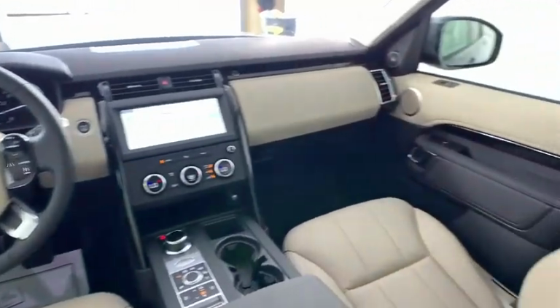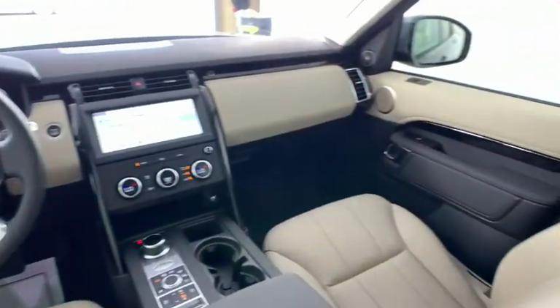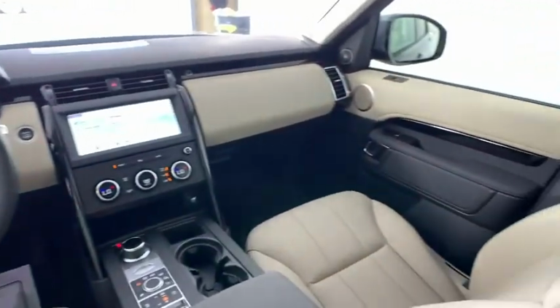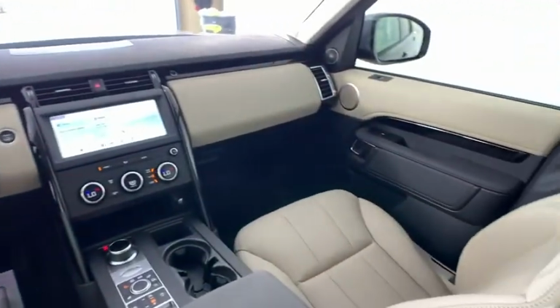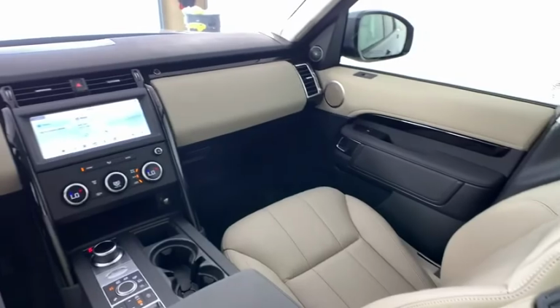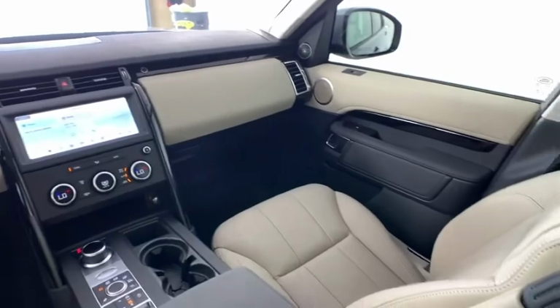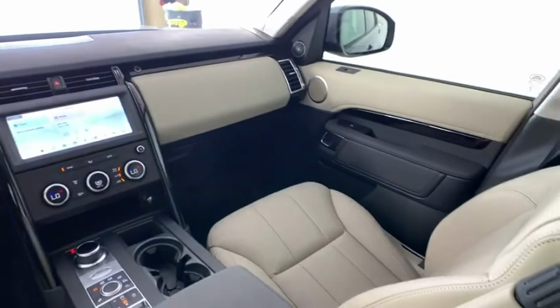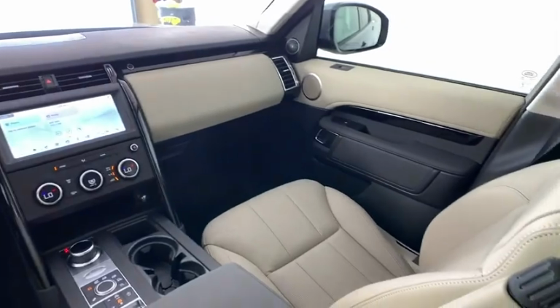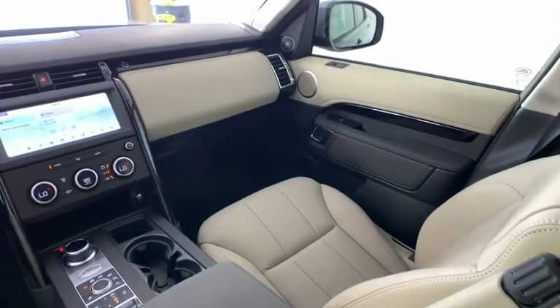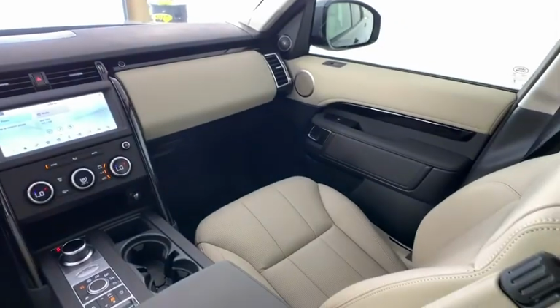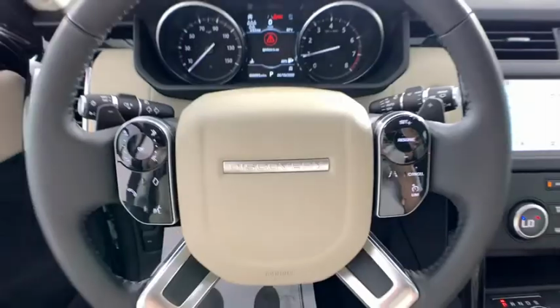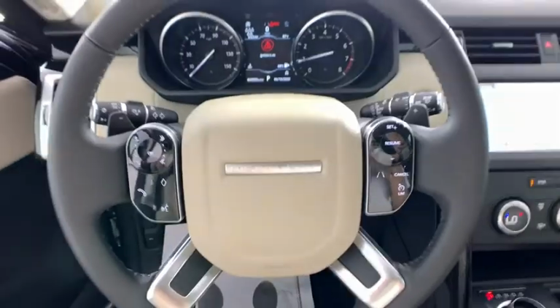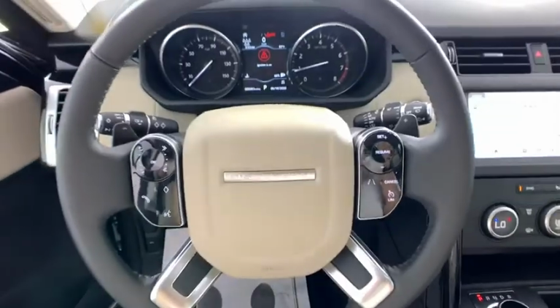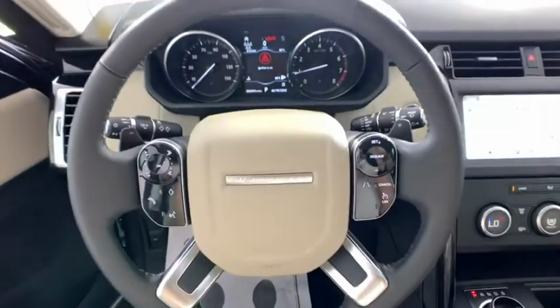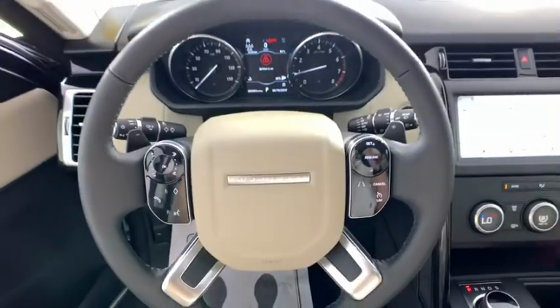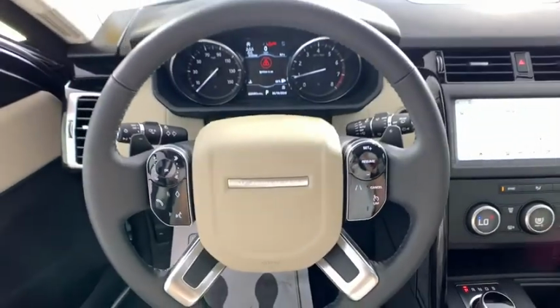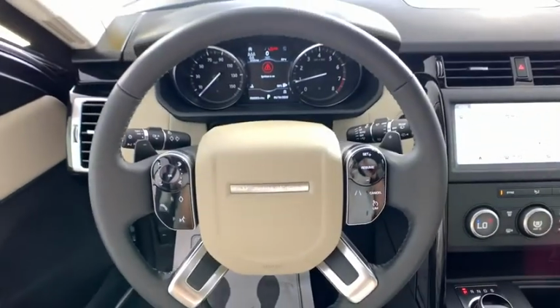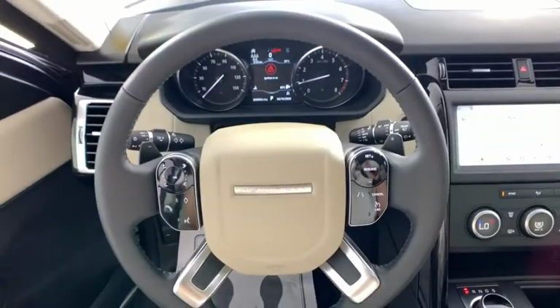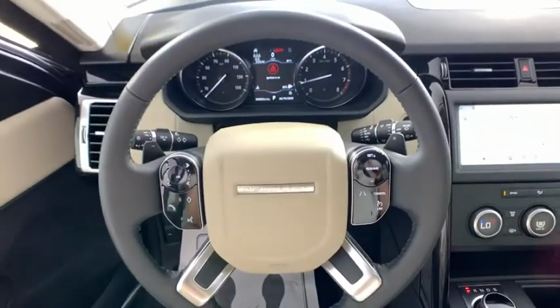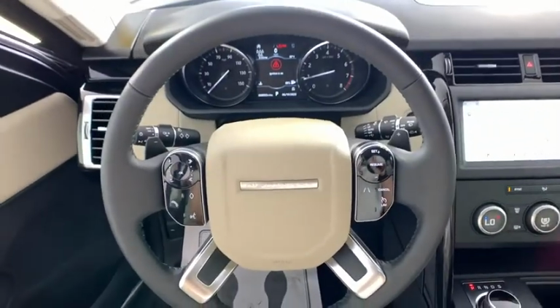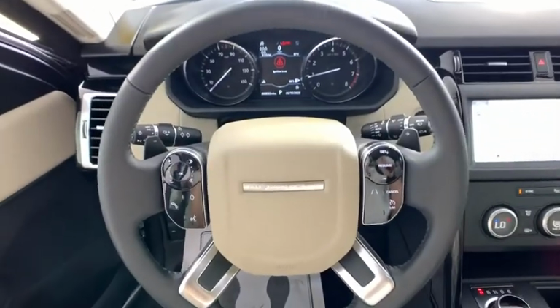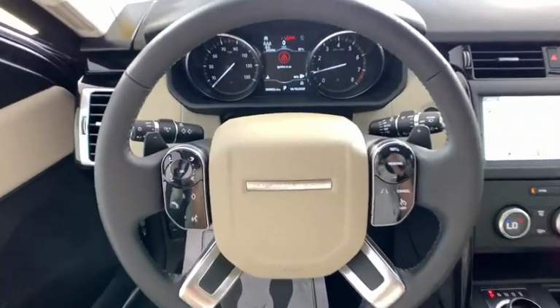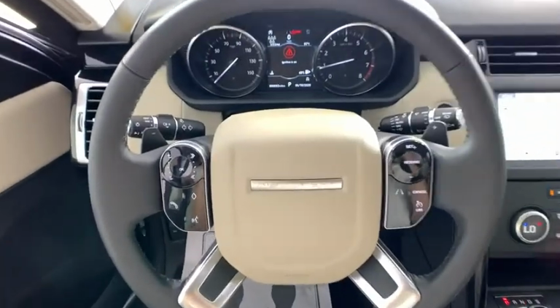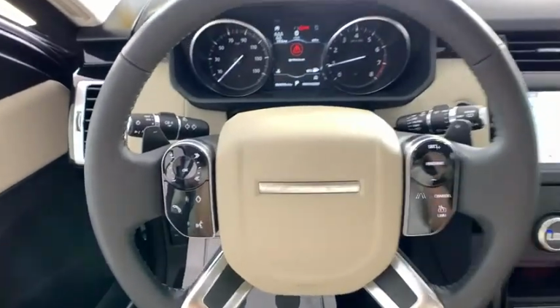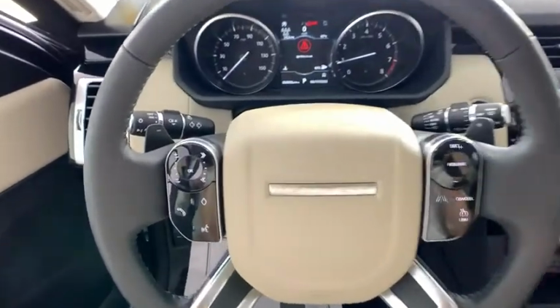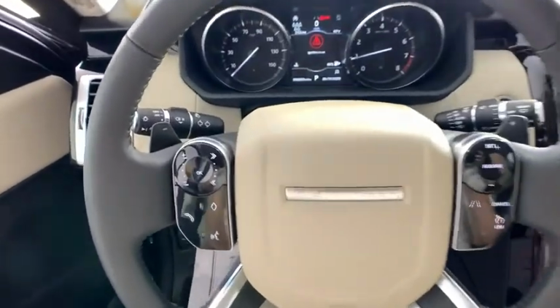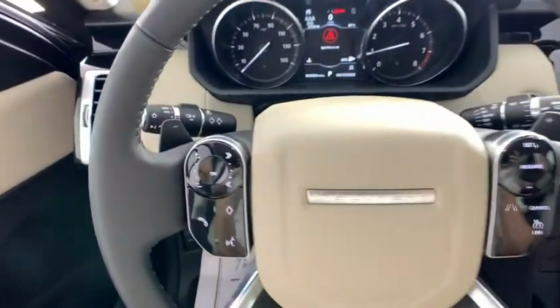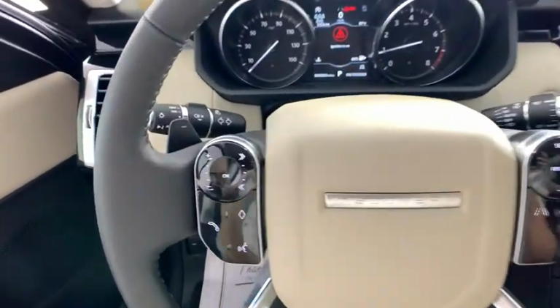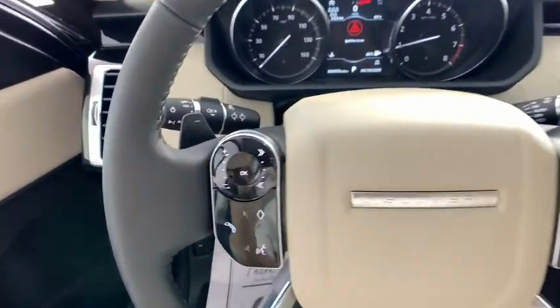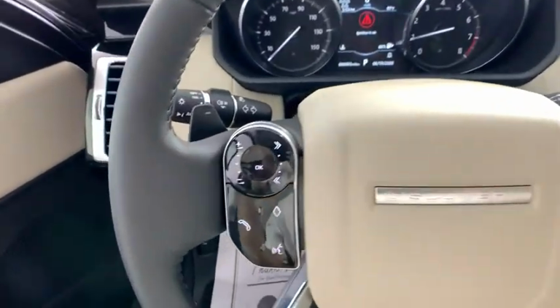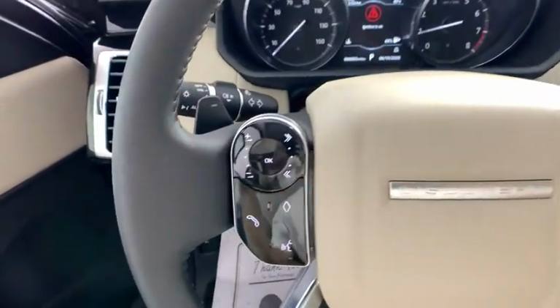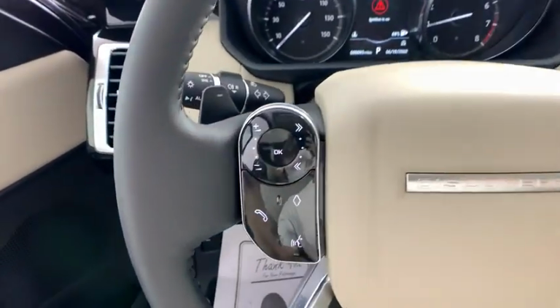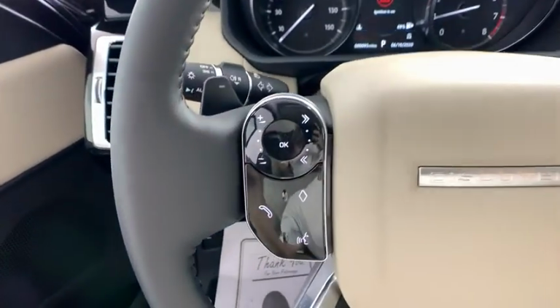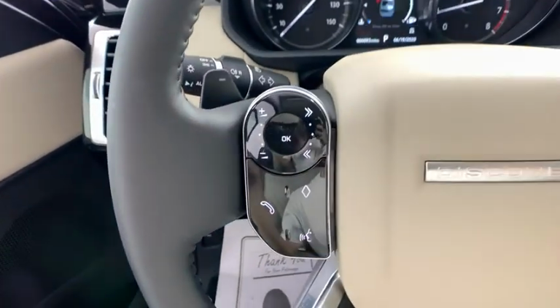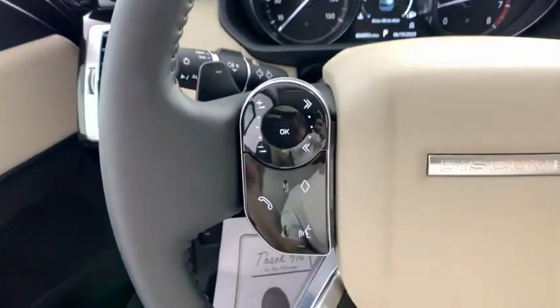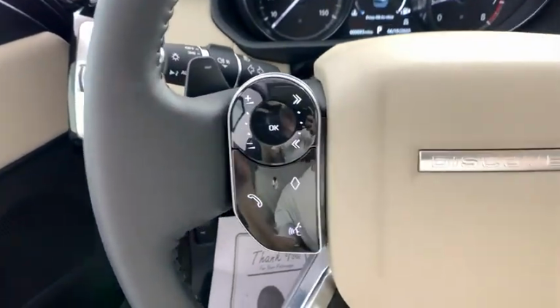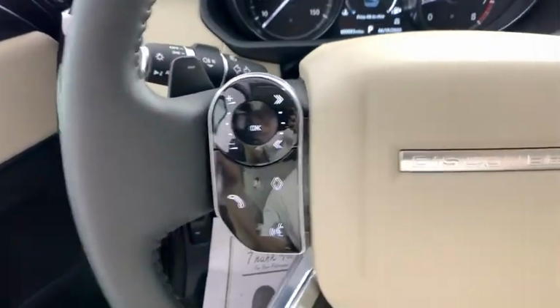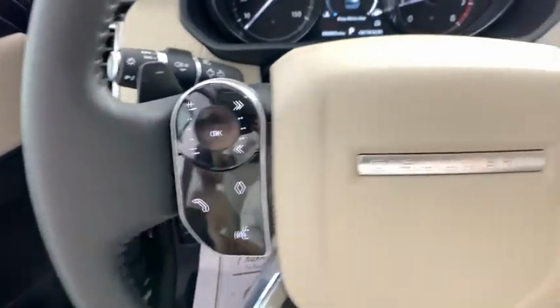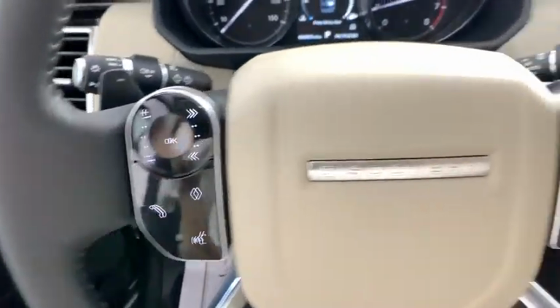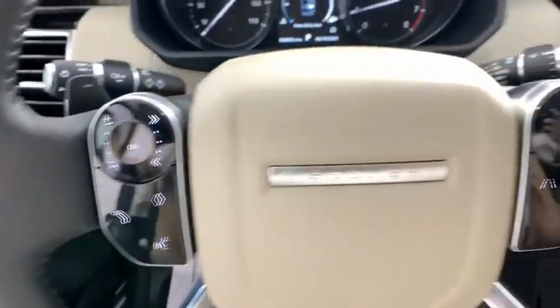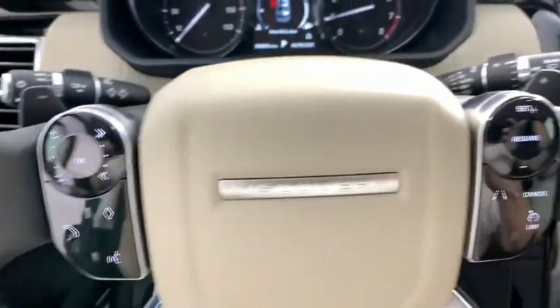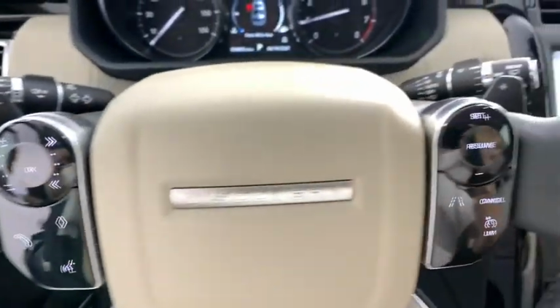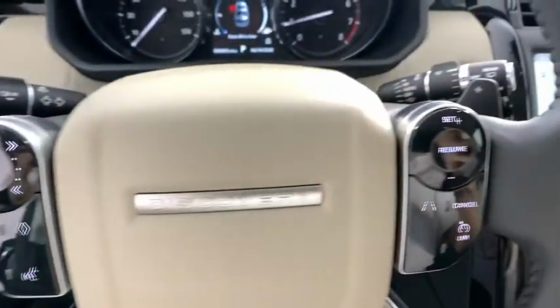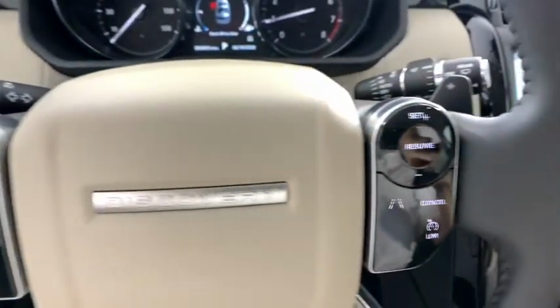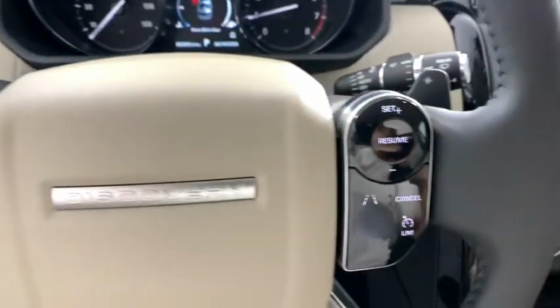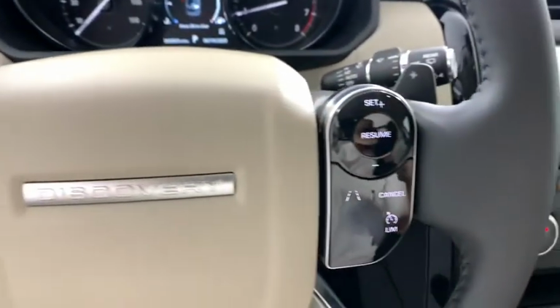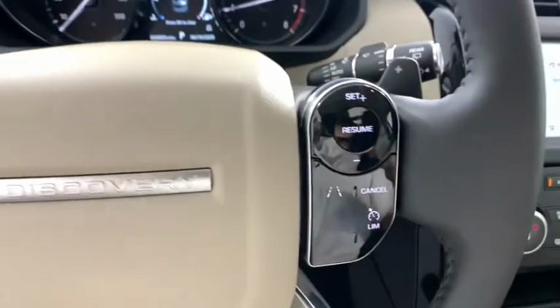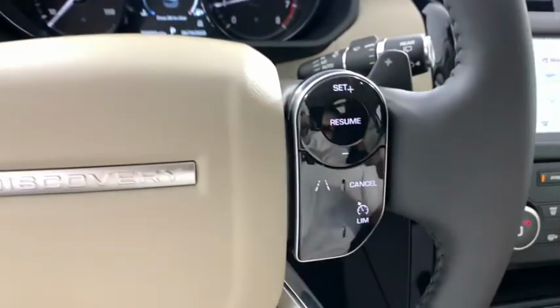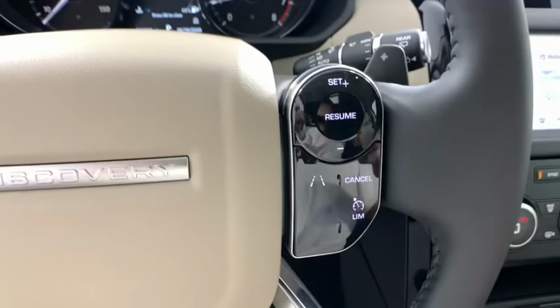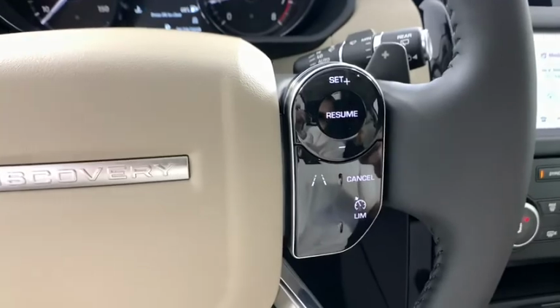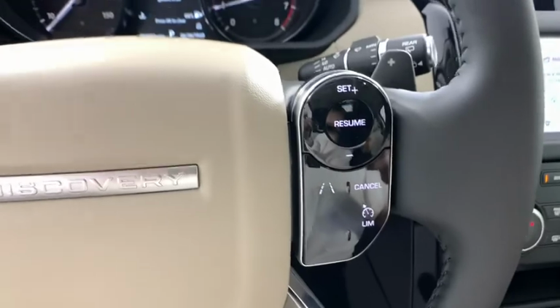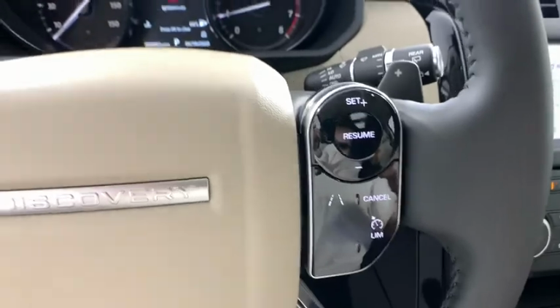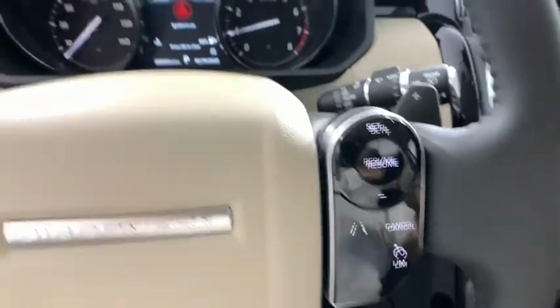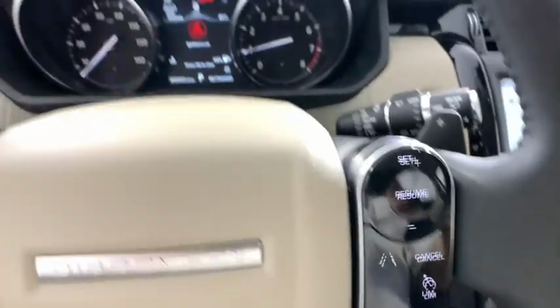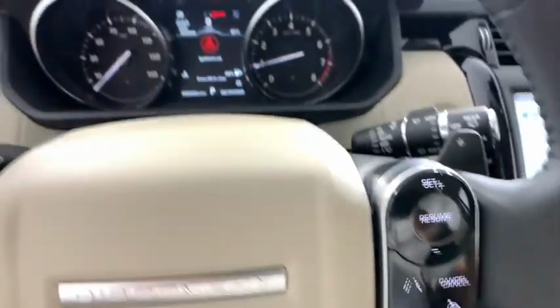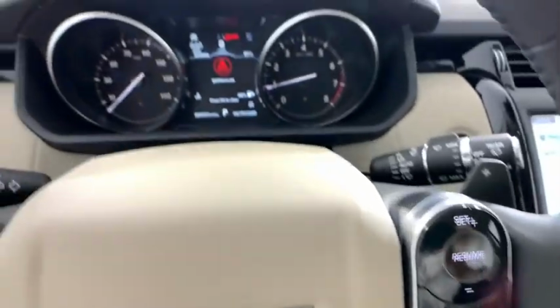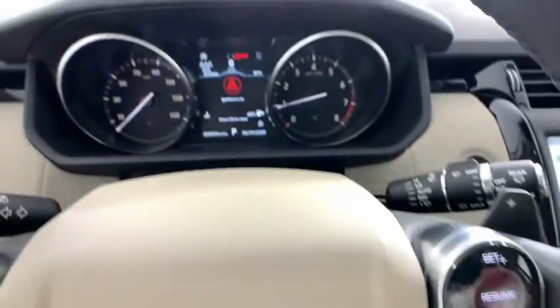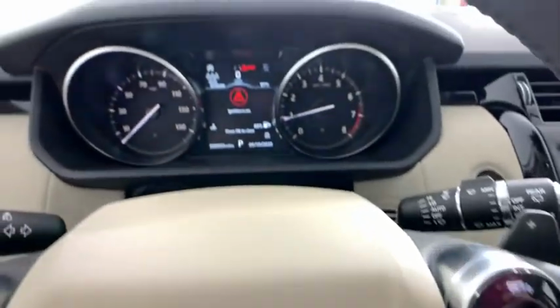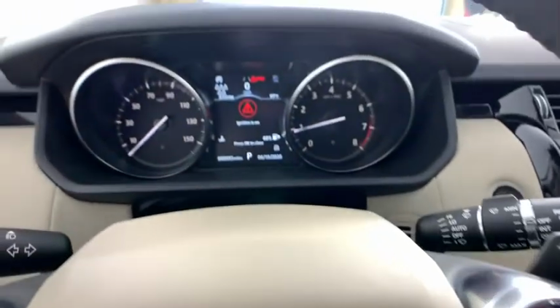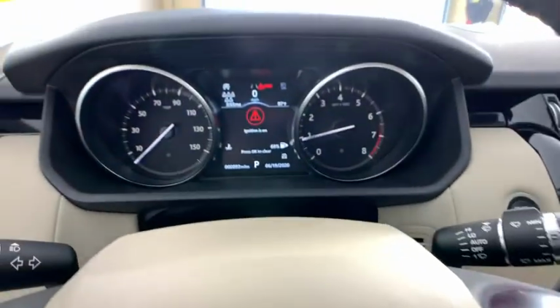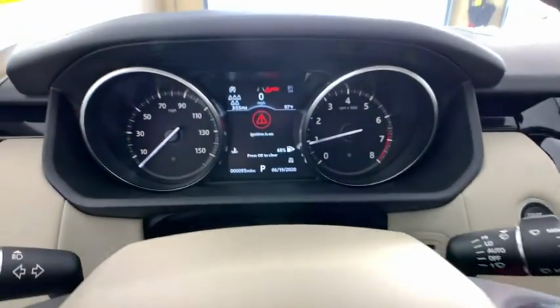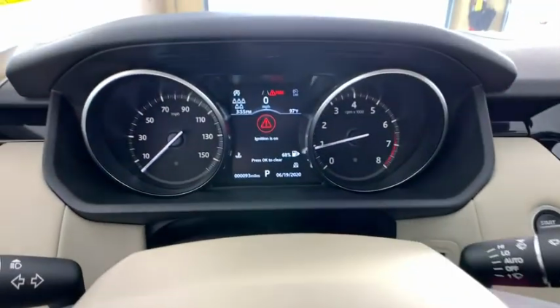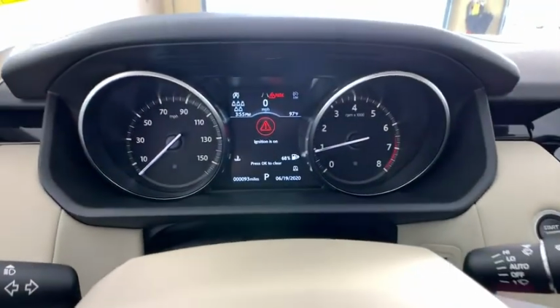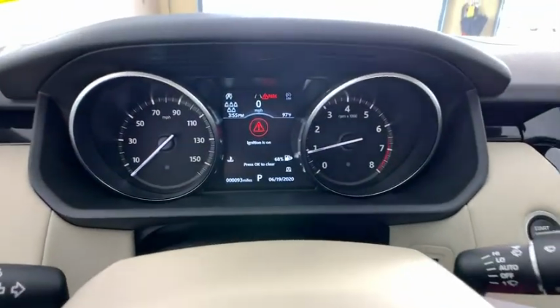Power windows, tachometer, brake assist, overhead console, panic alarm, remote keyless entry, power driver's seat, tilt steering wheel.